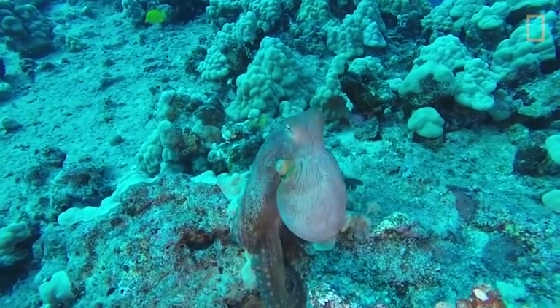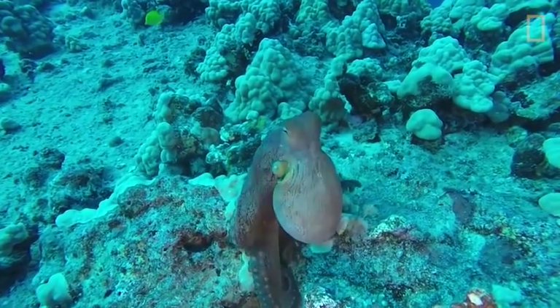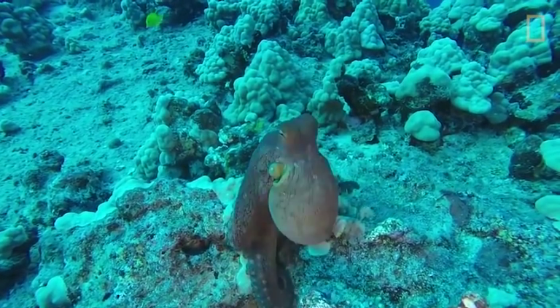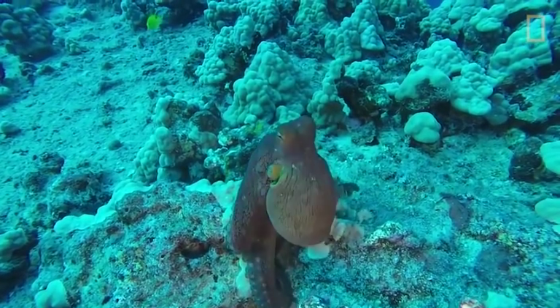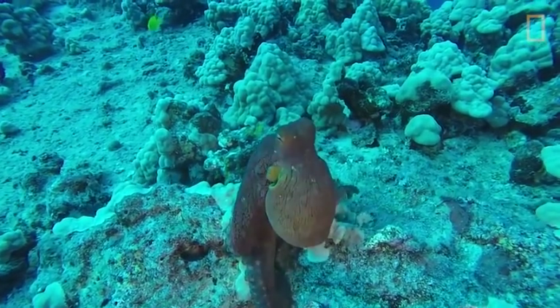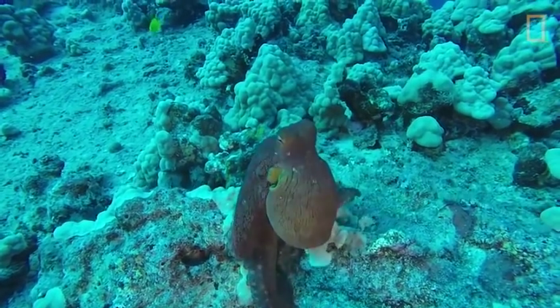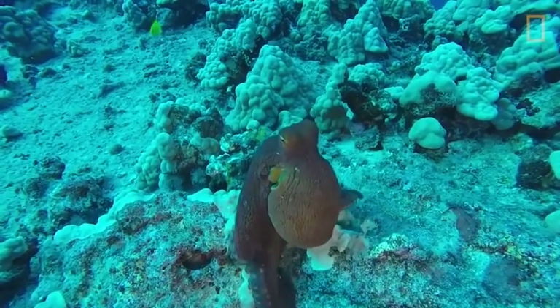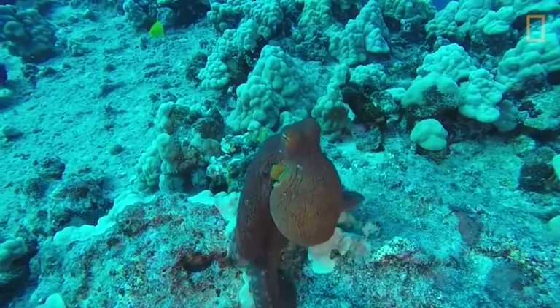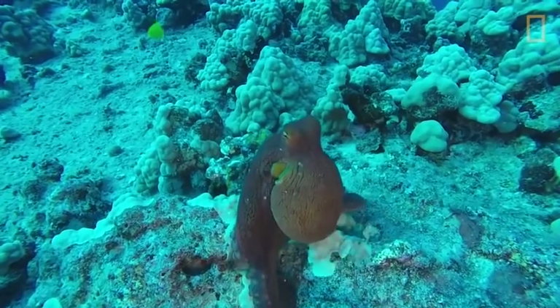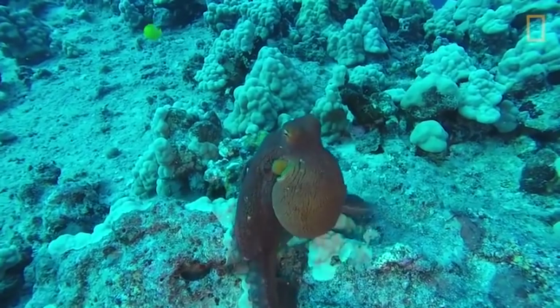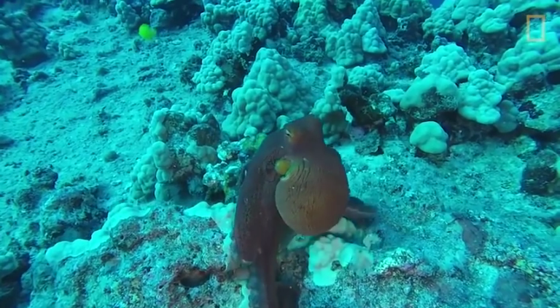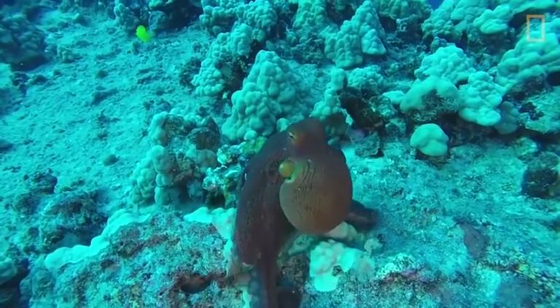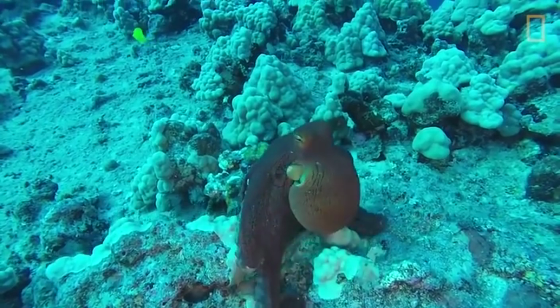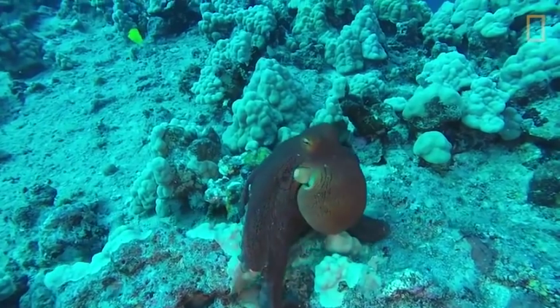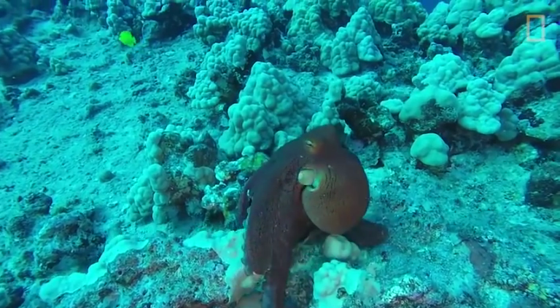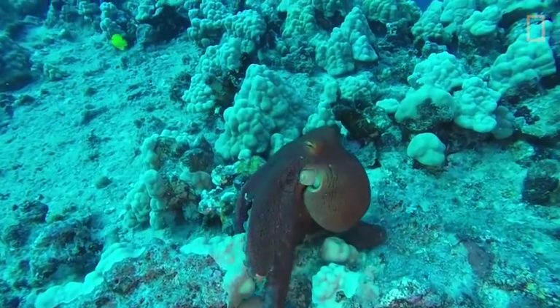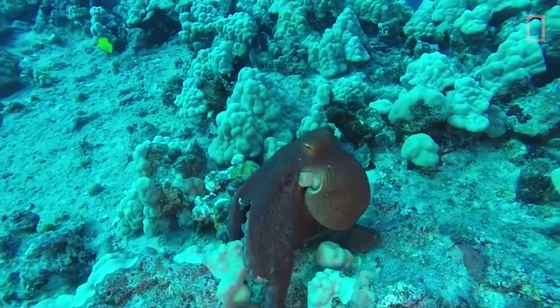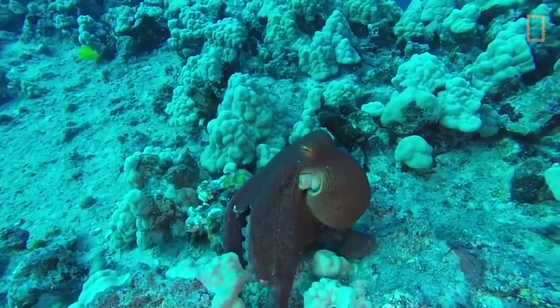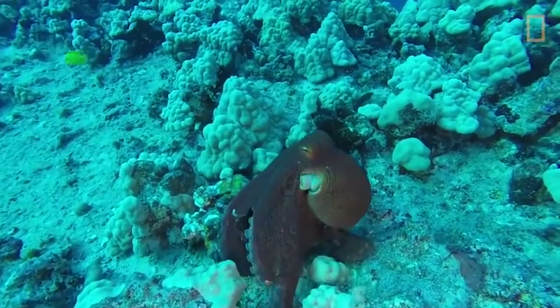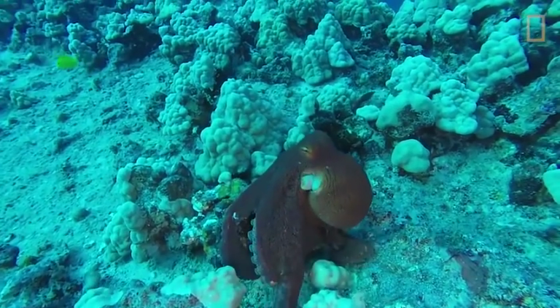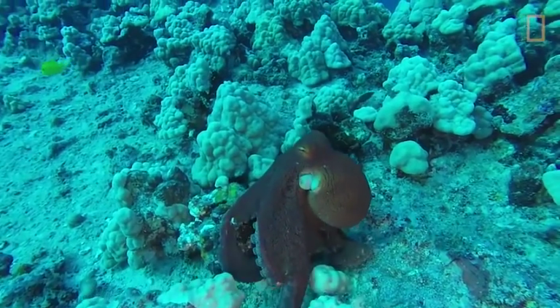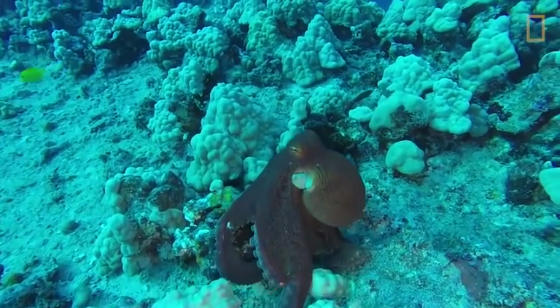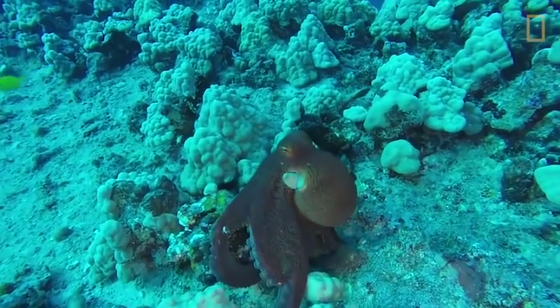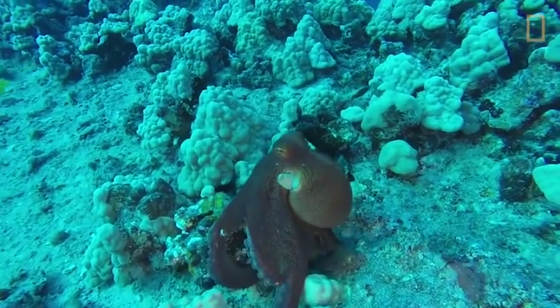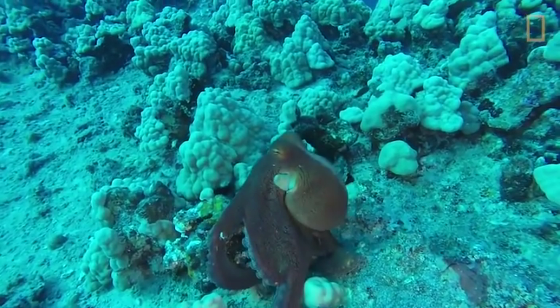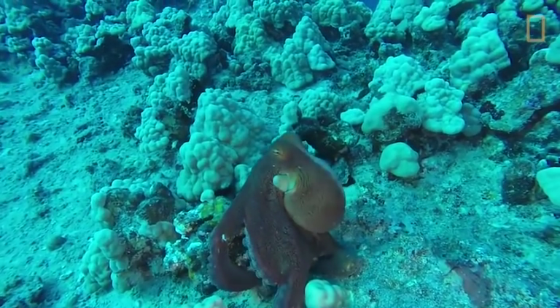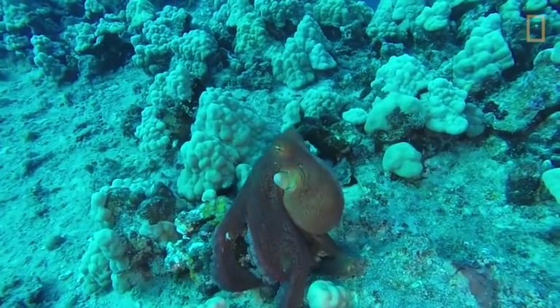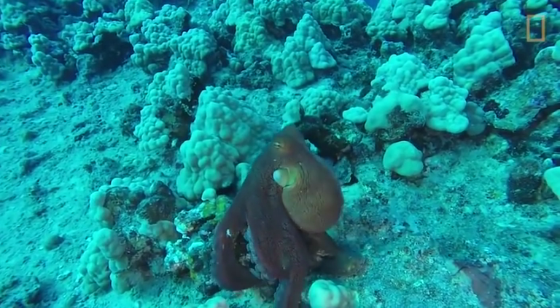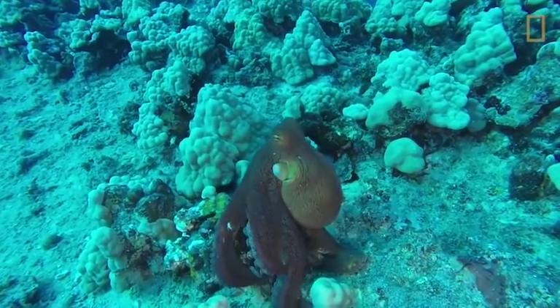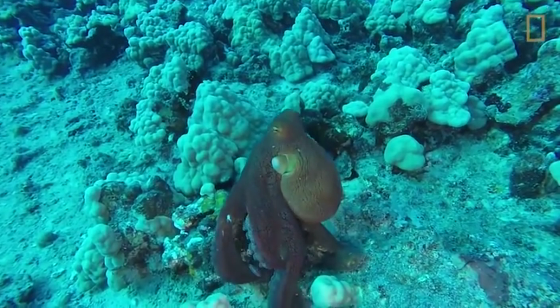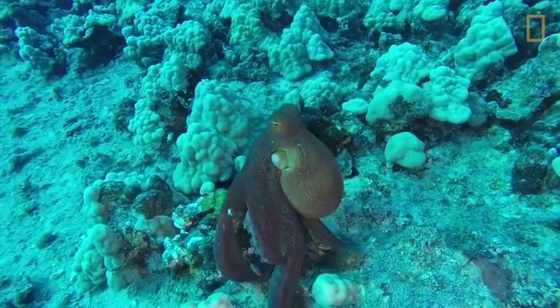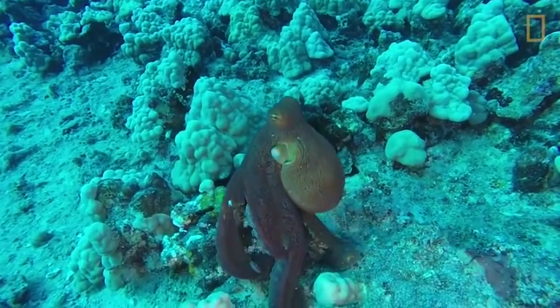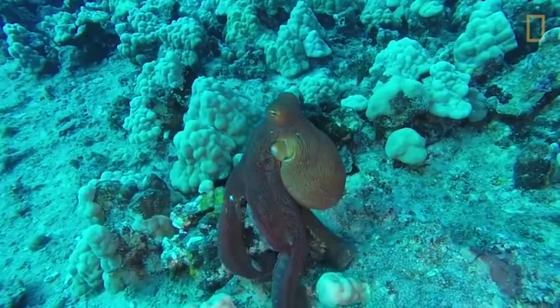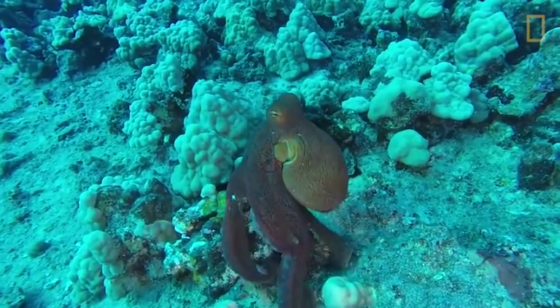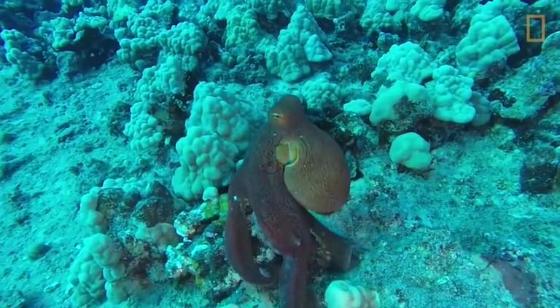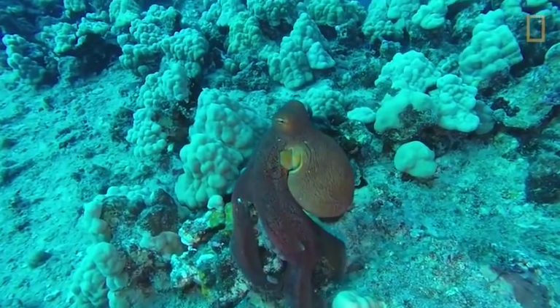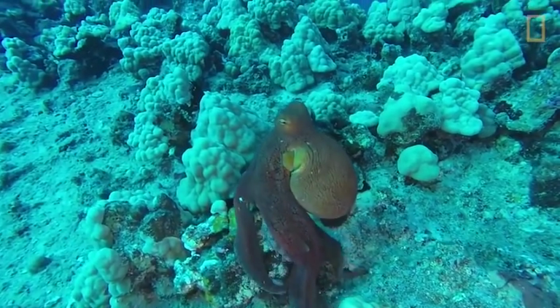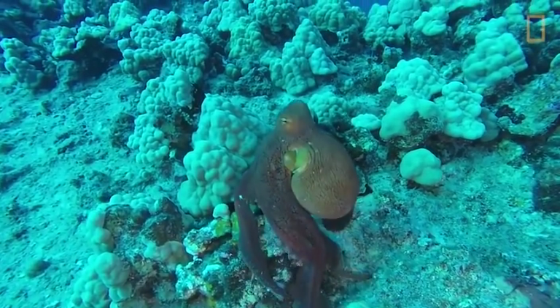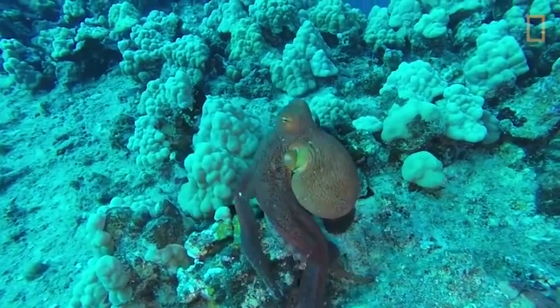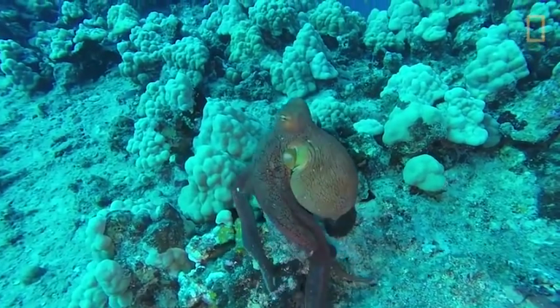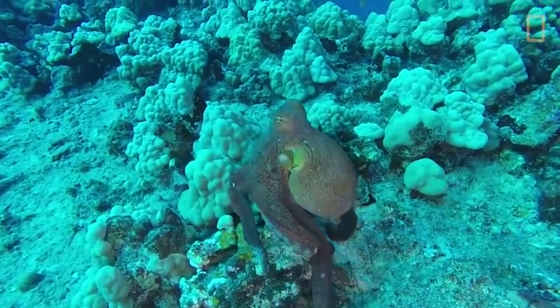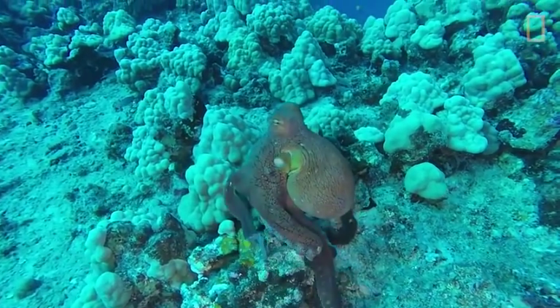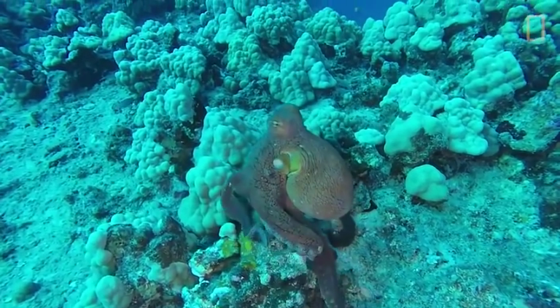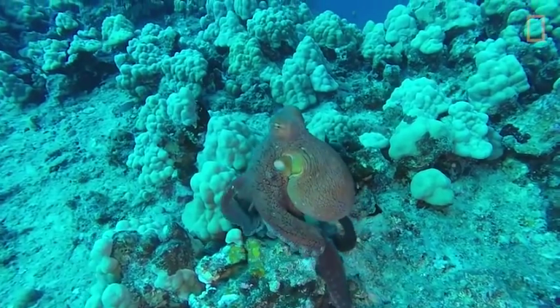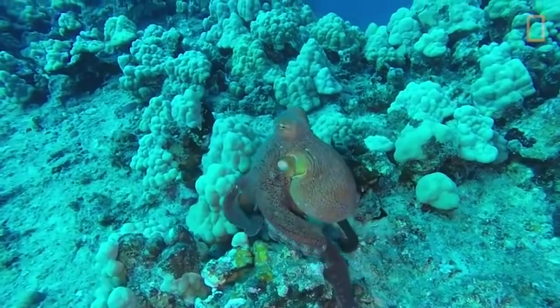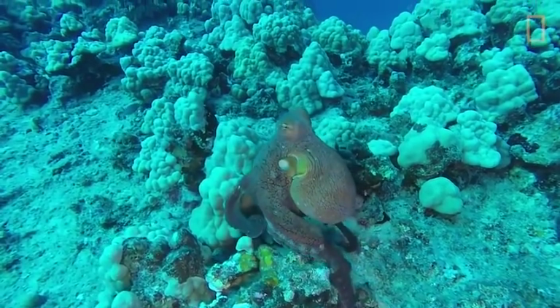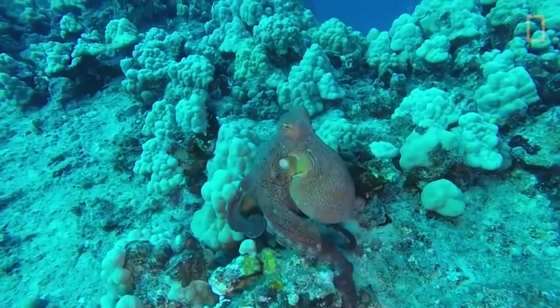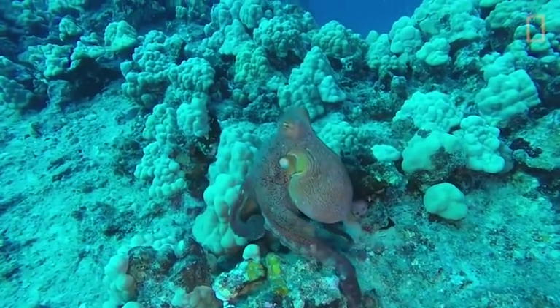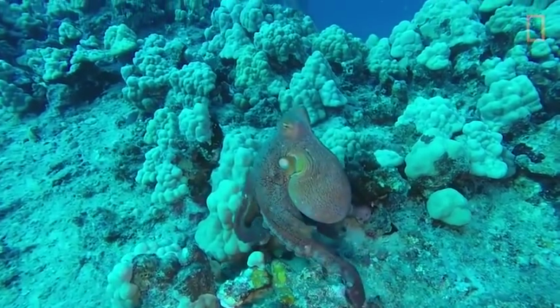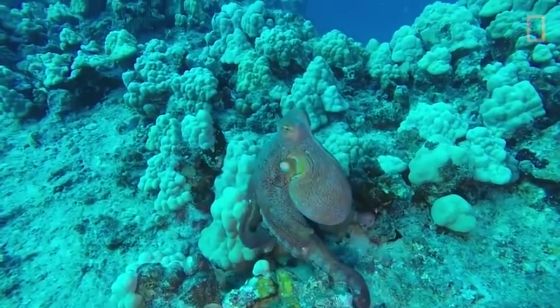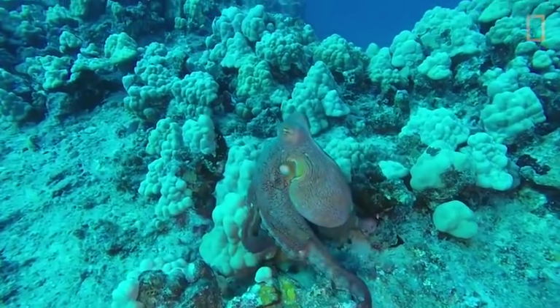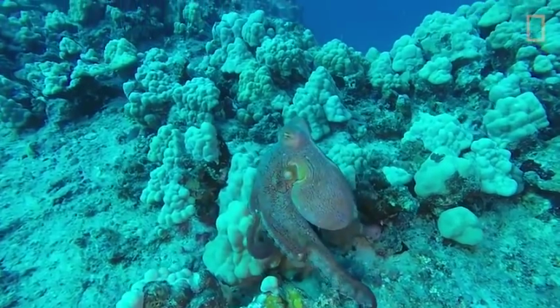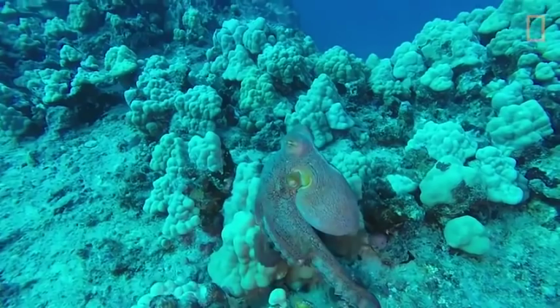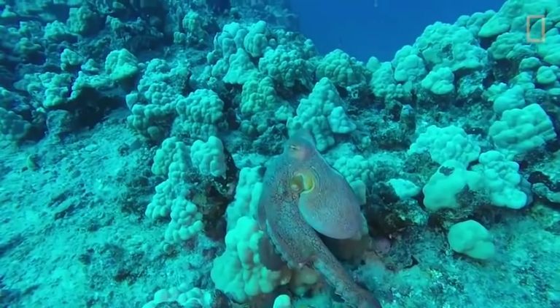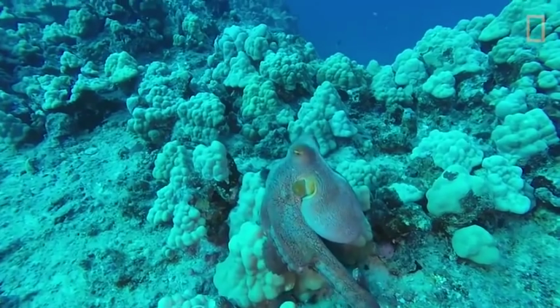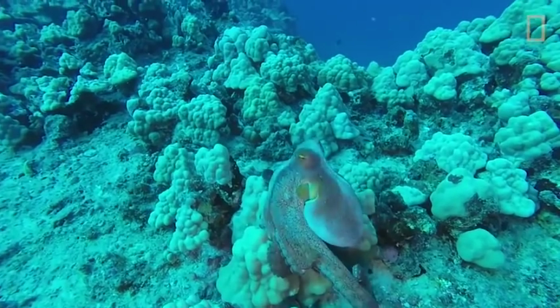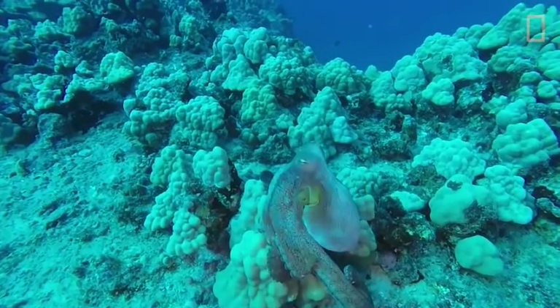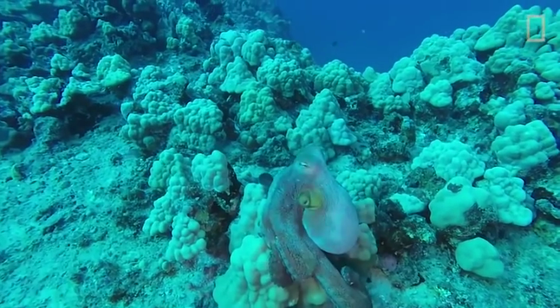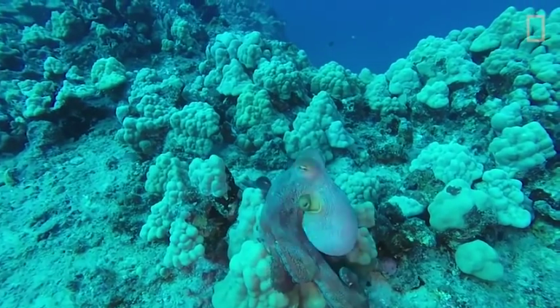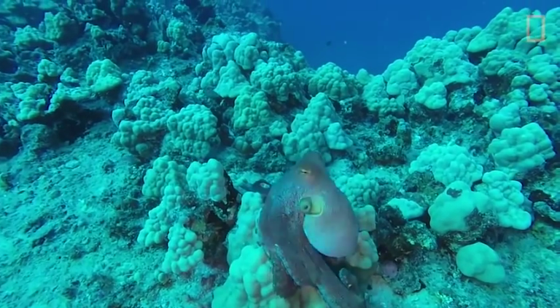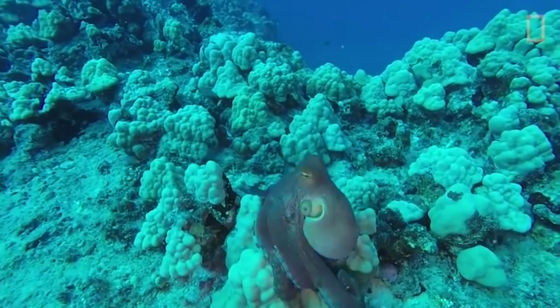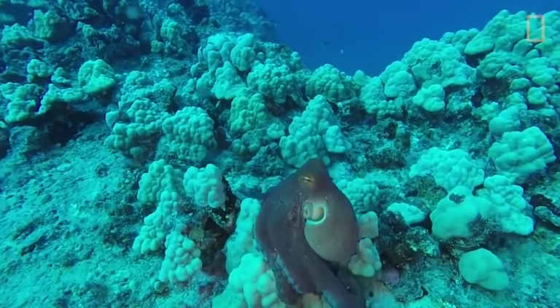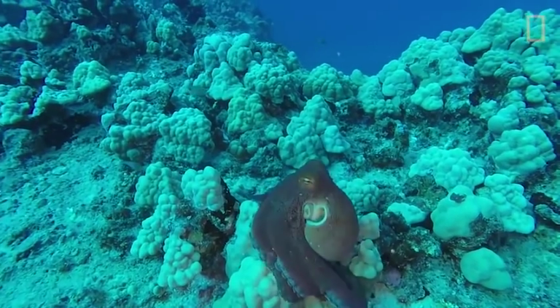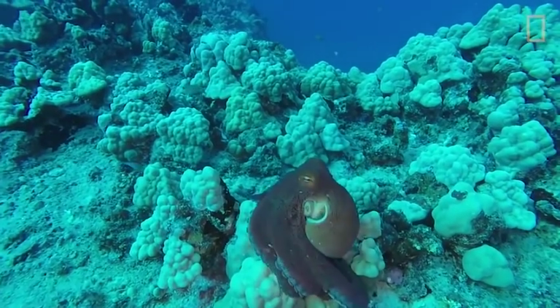While most octopus species are smaller, some can grow to more than a hundred pounds. That is enormous.